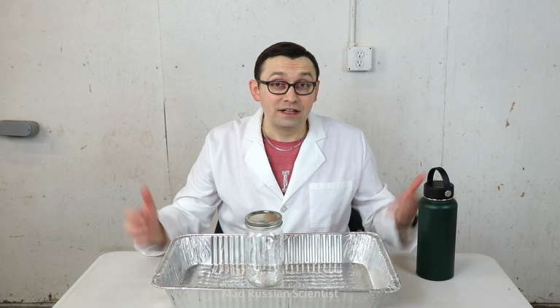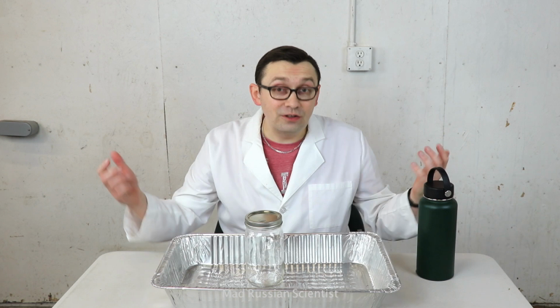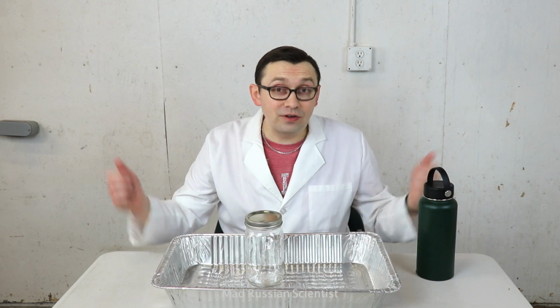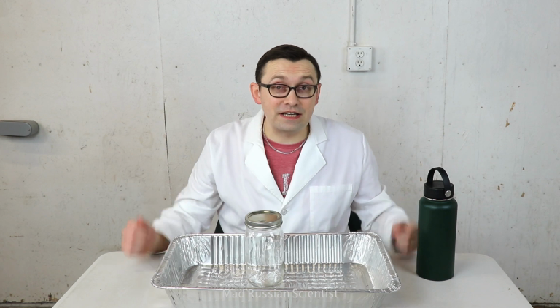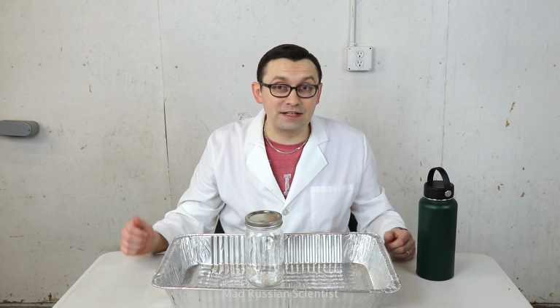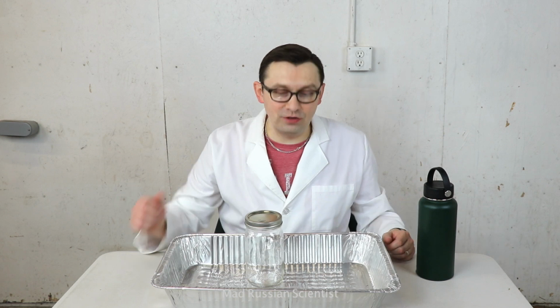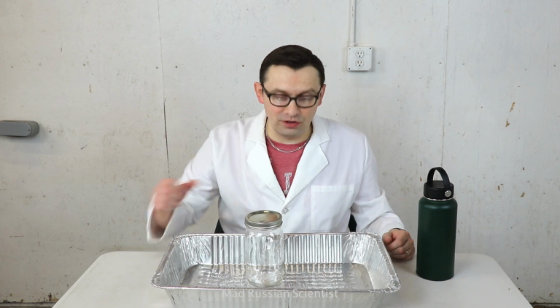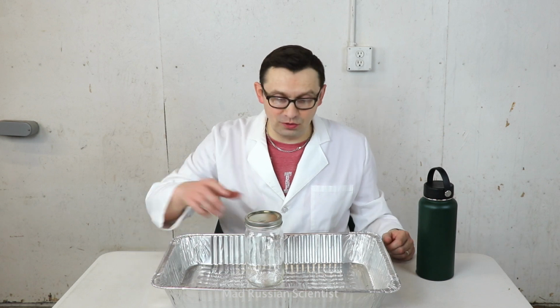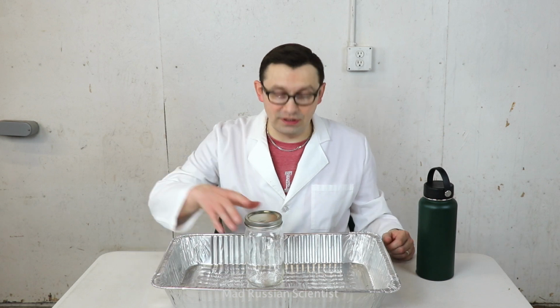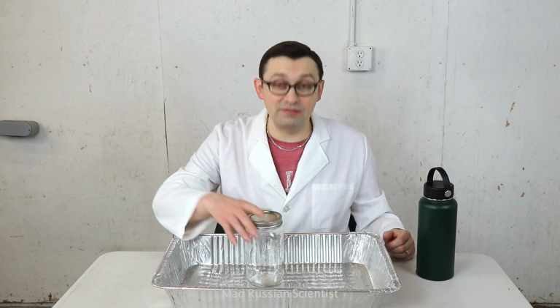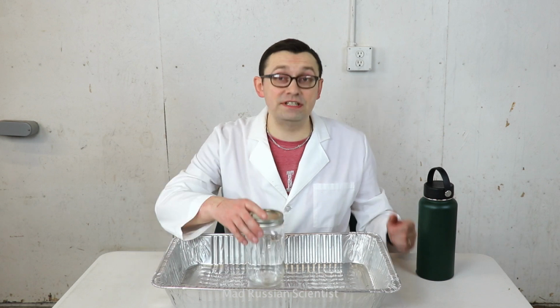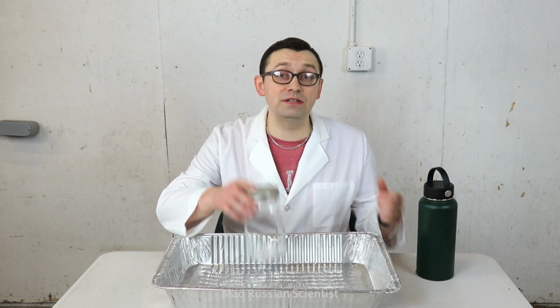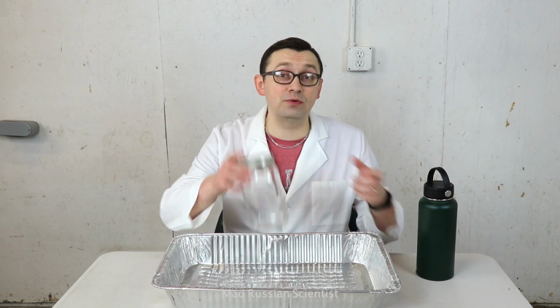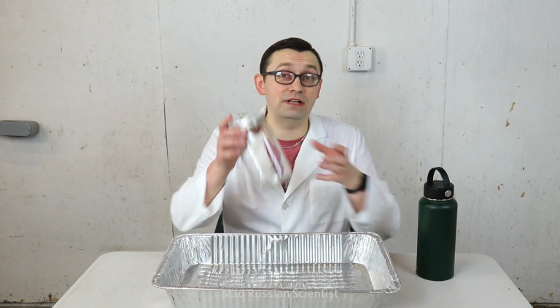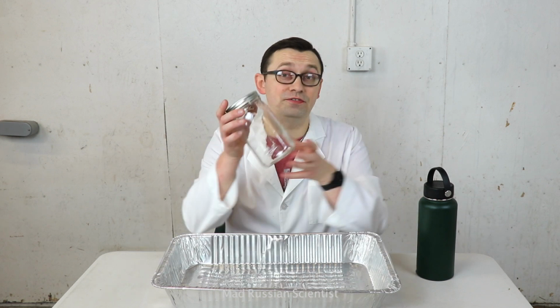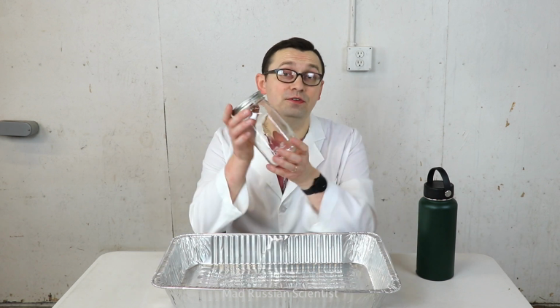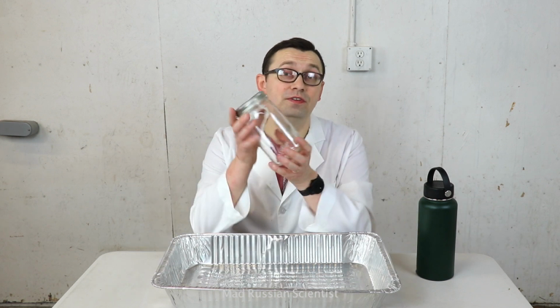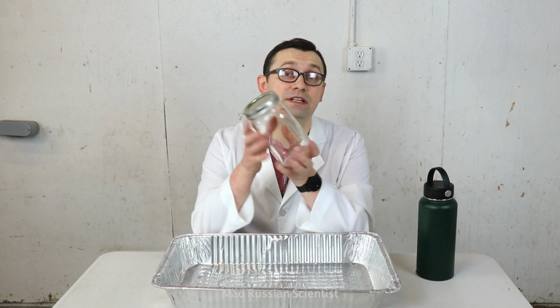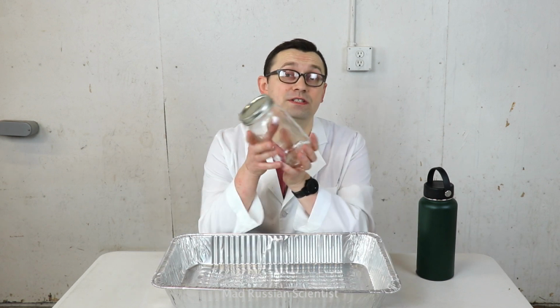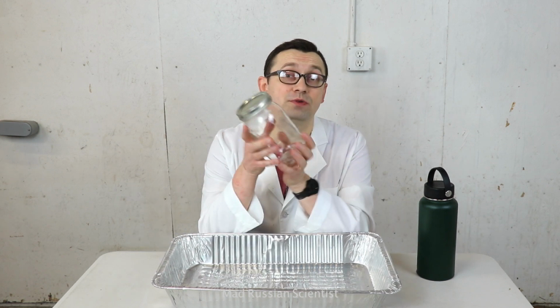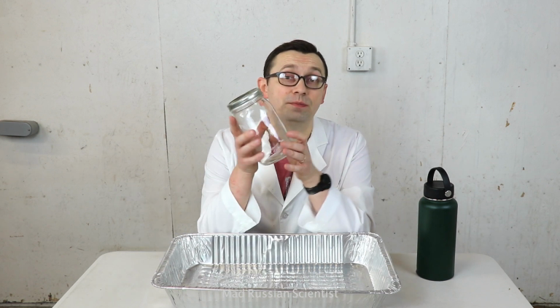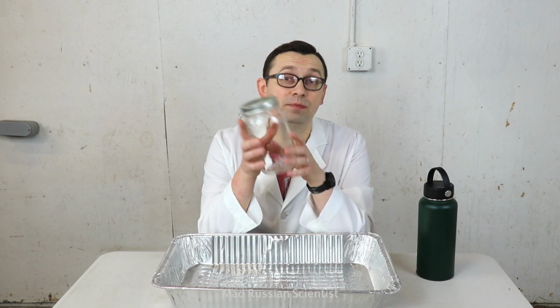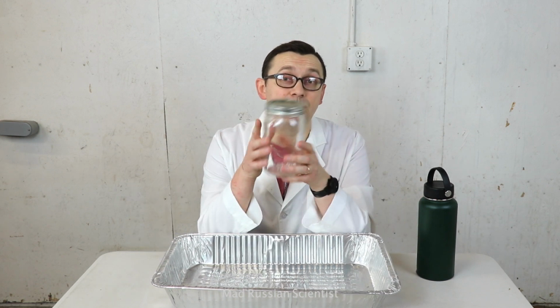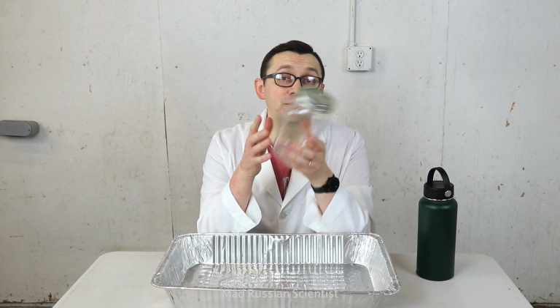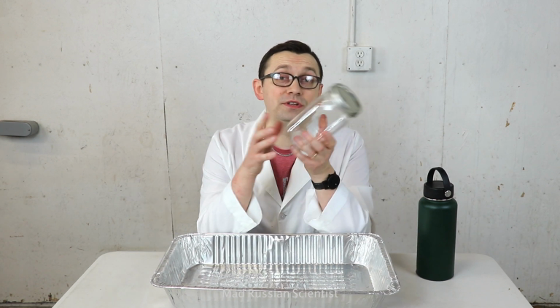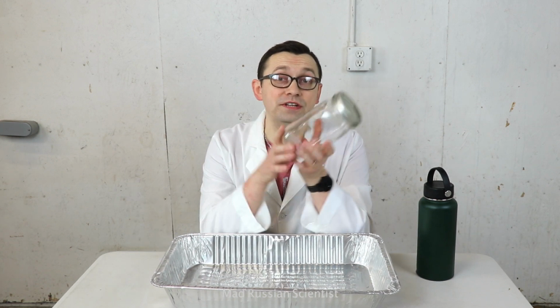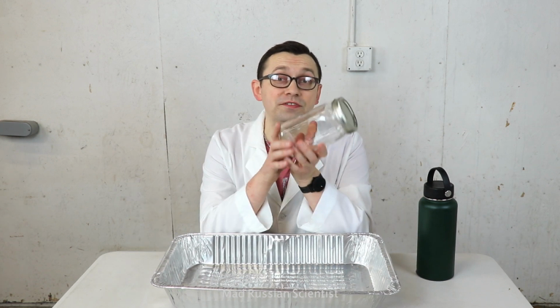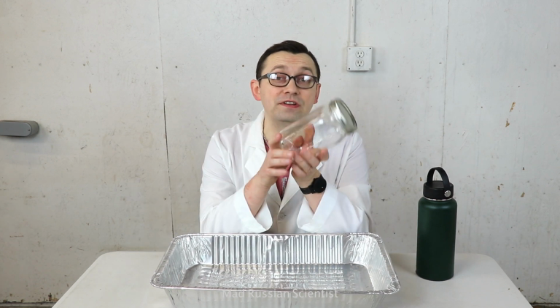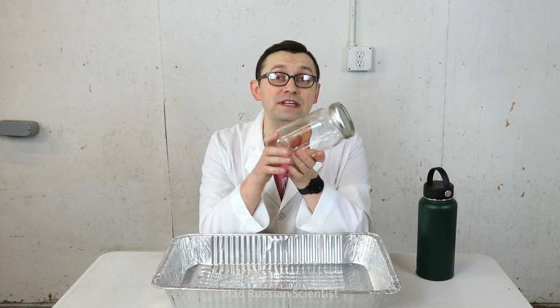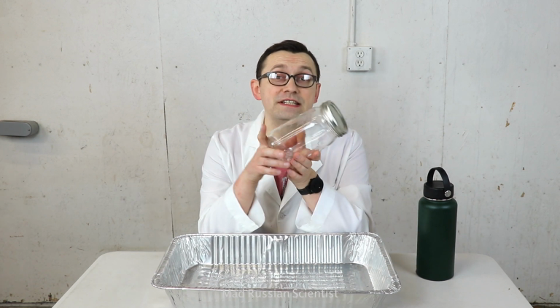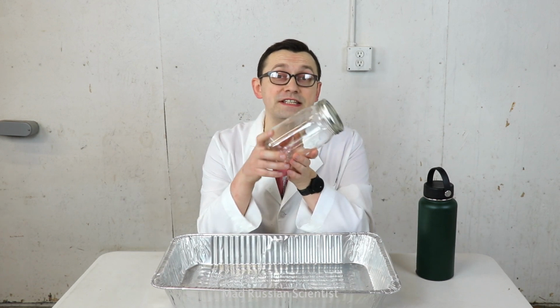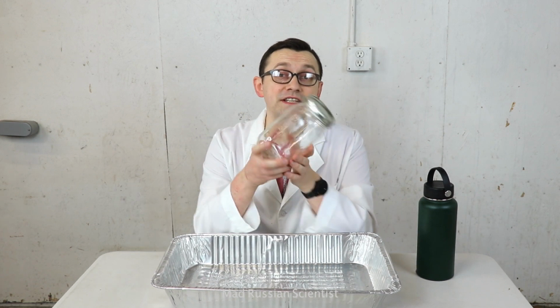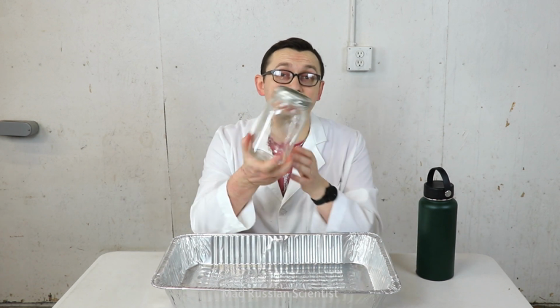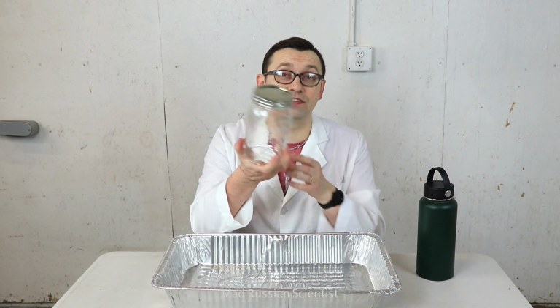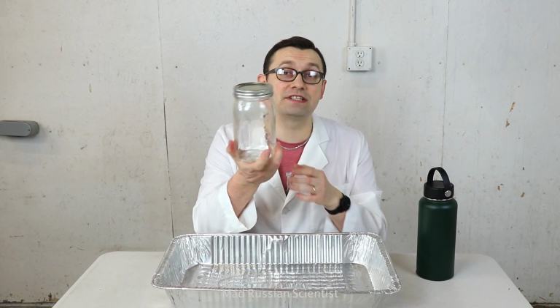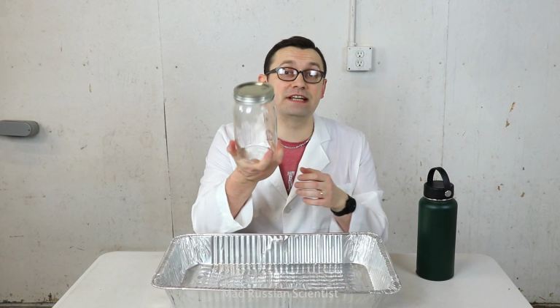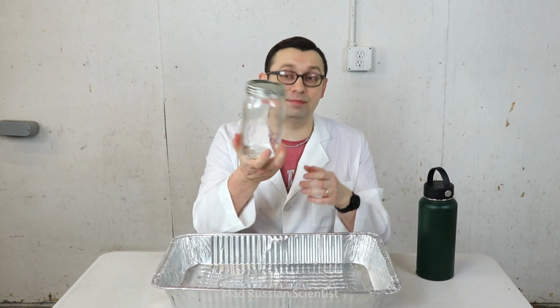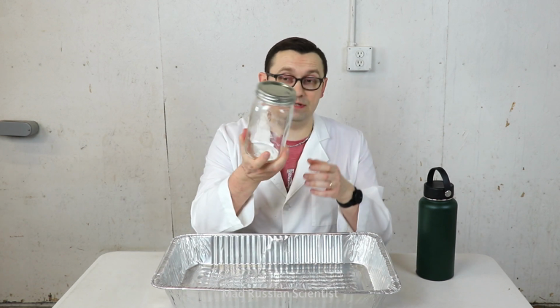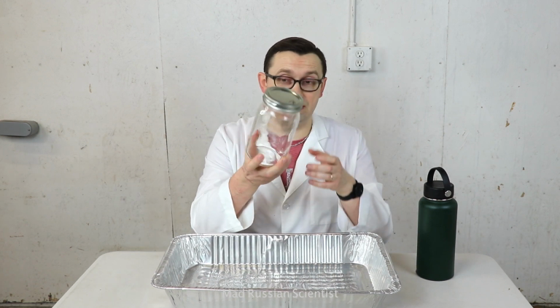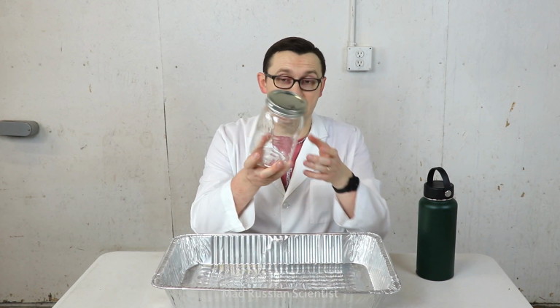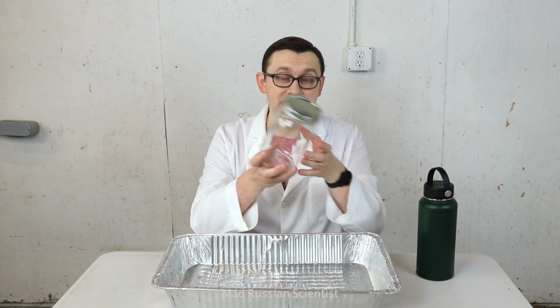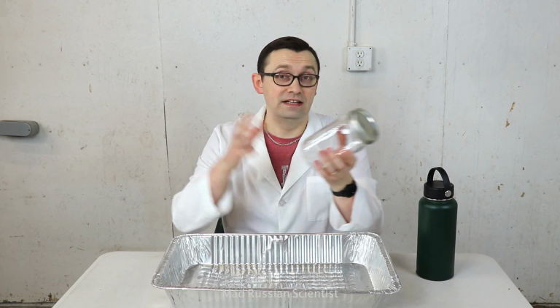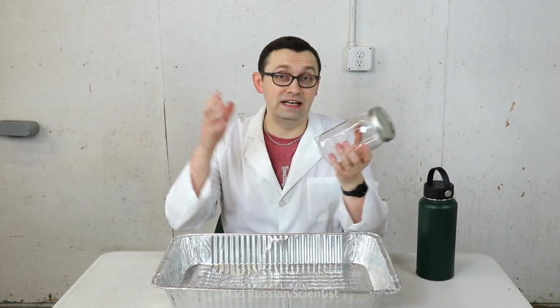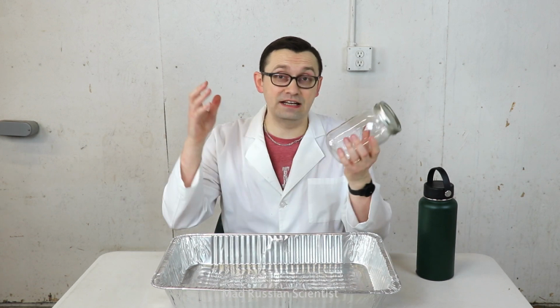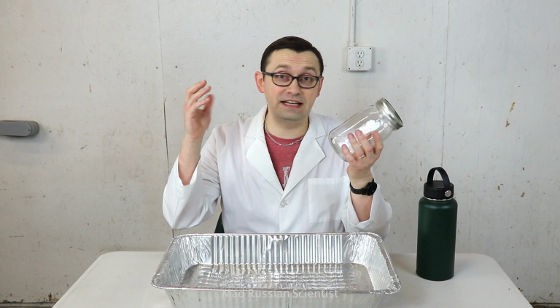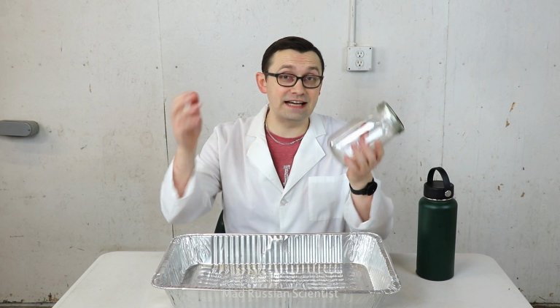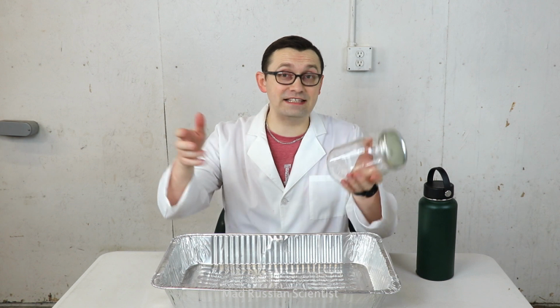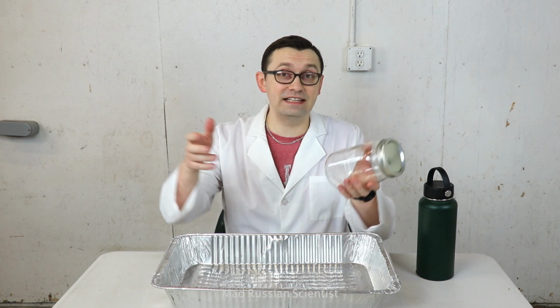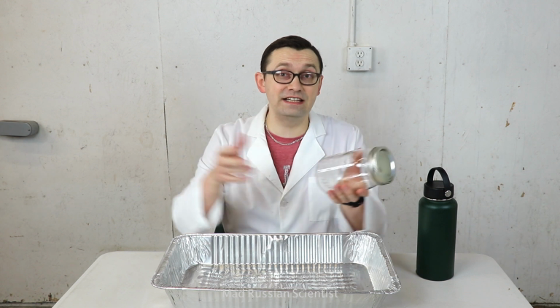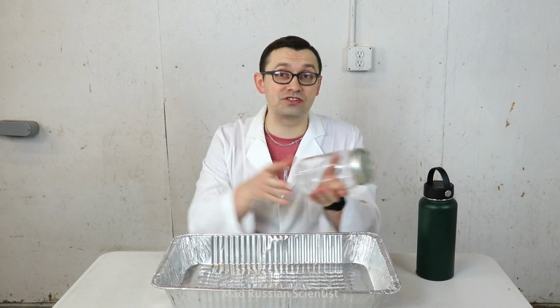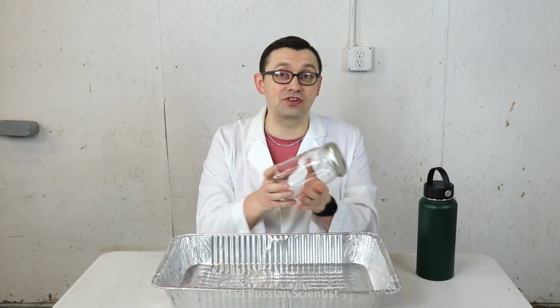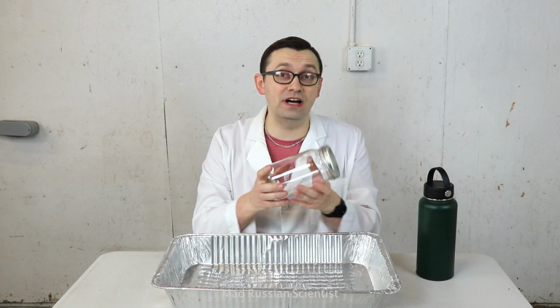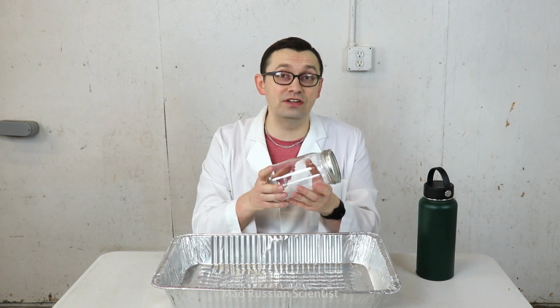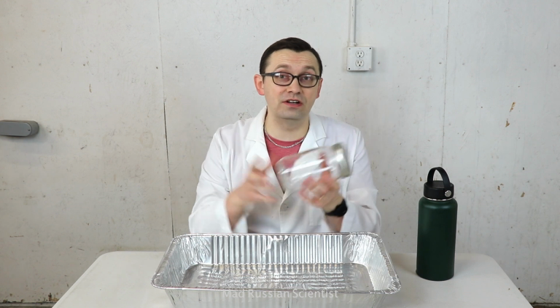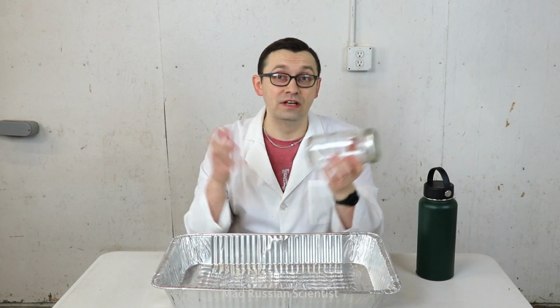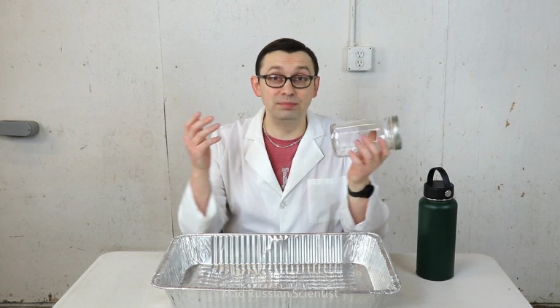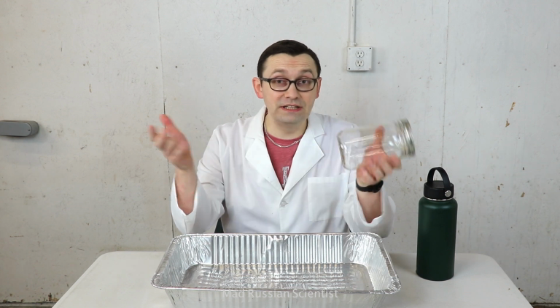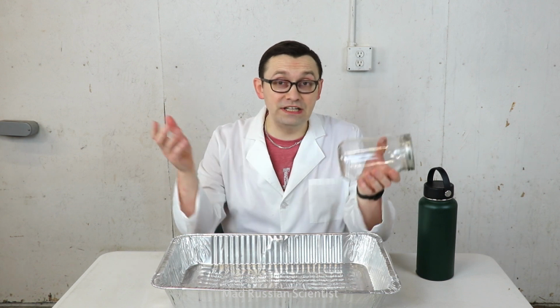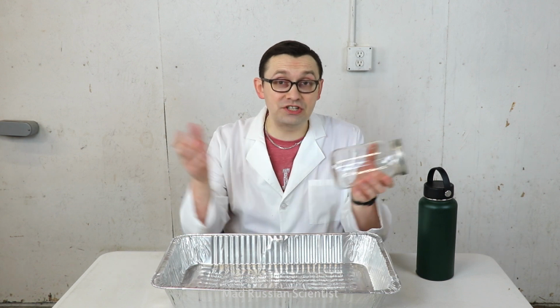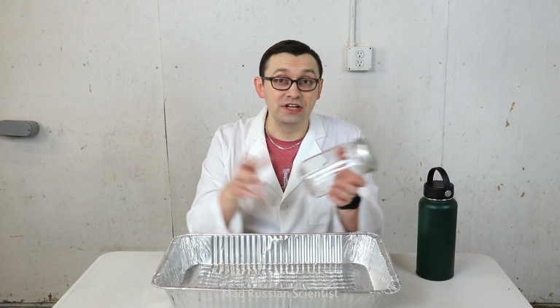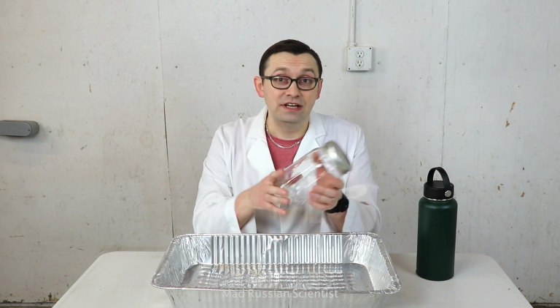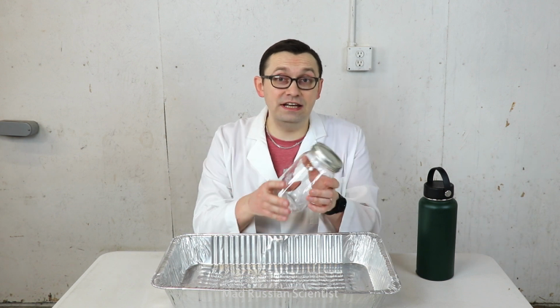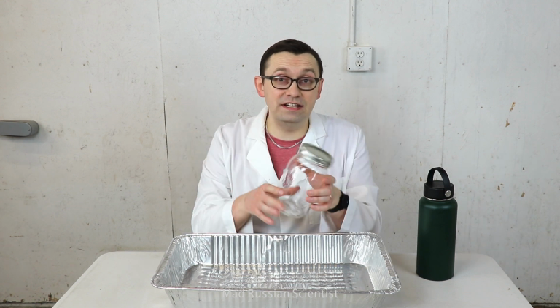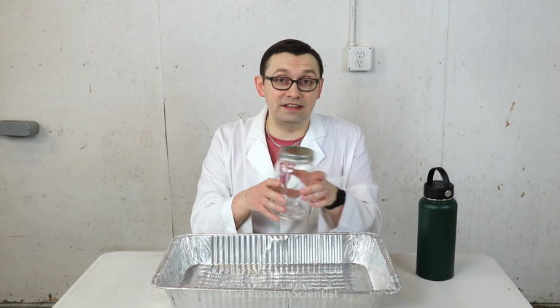Hello guys, how y'all doing? I've seen quite a few videos where people put different things in different substances like gasoline, drain-o, bleach, anything.